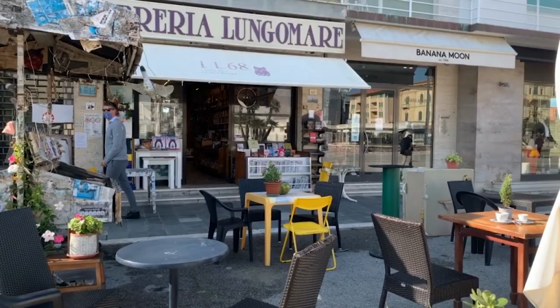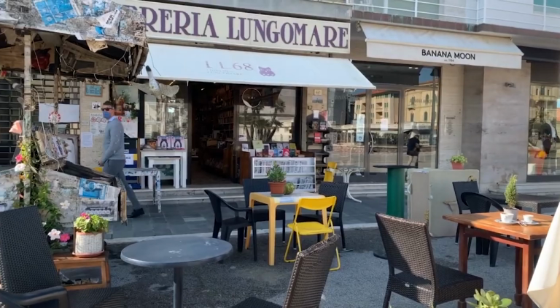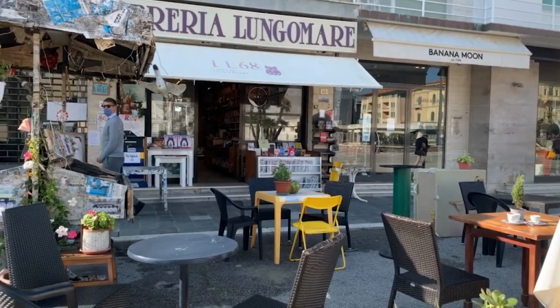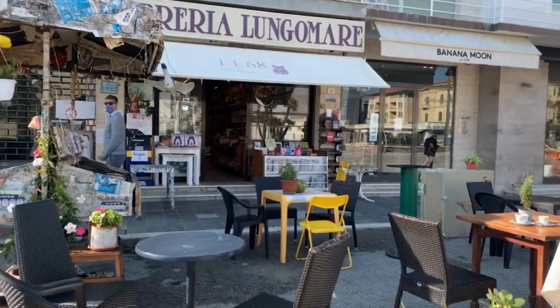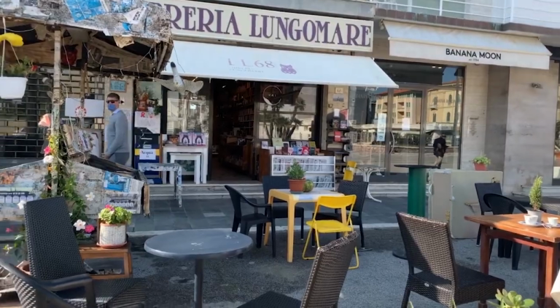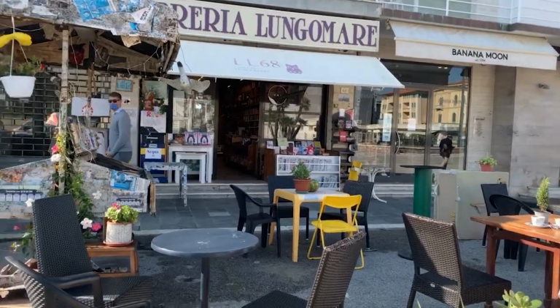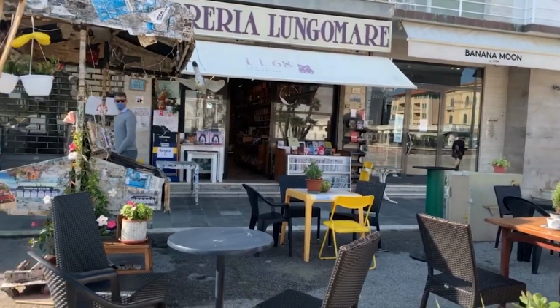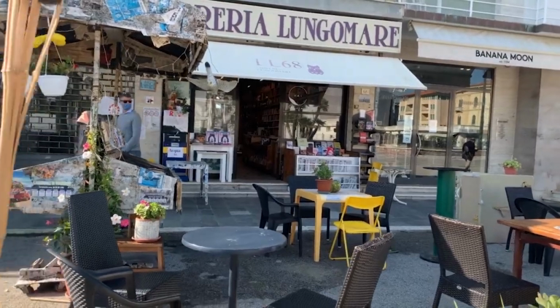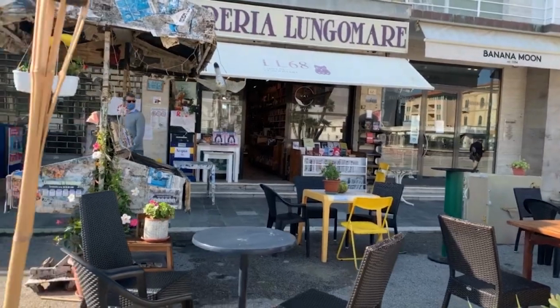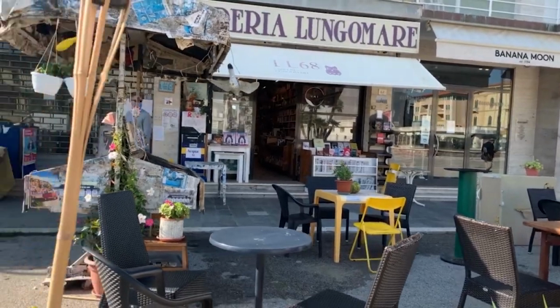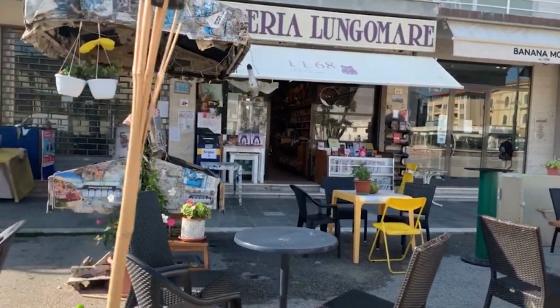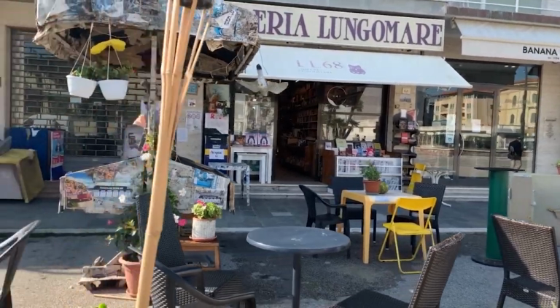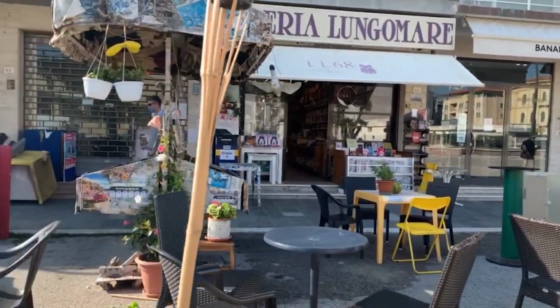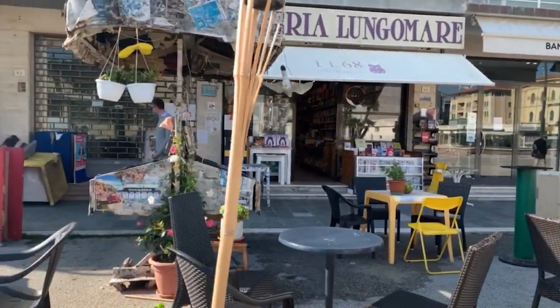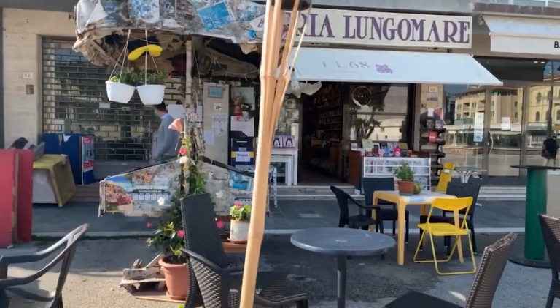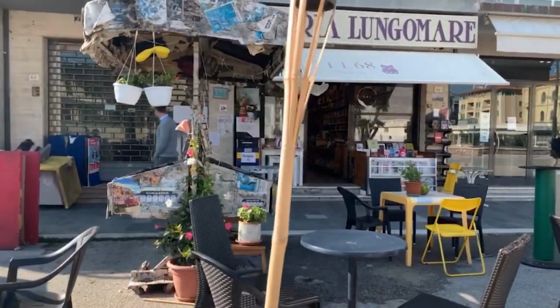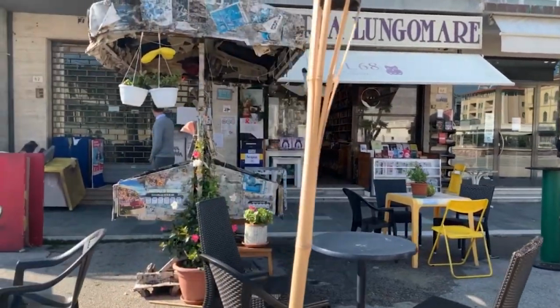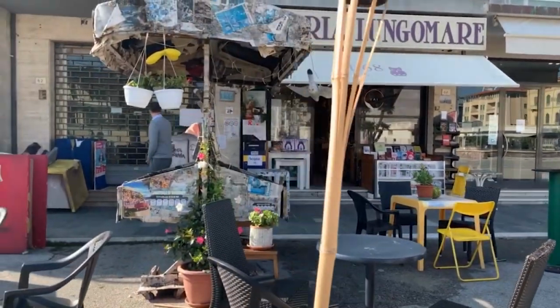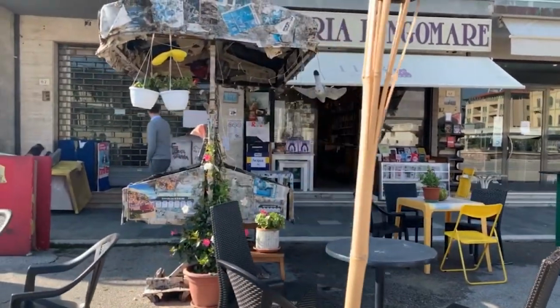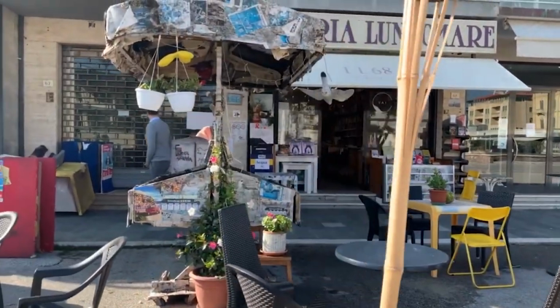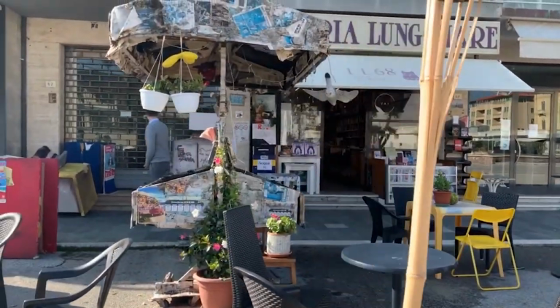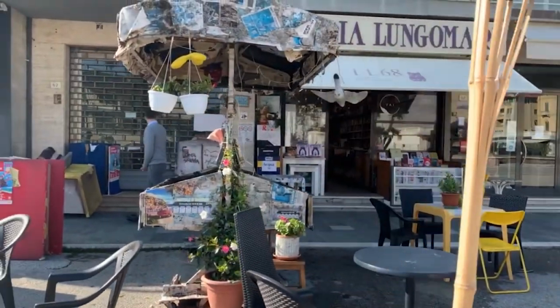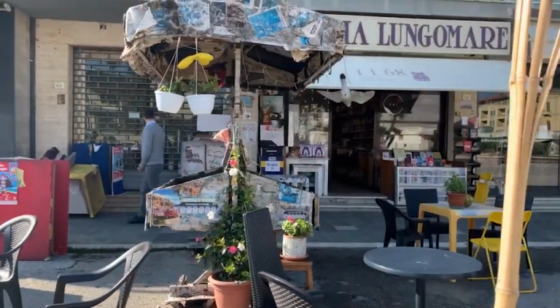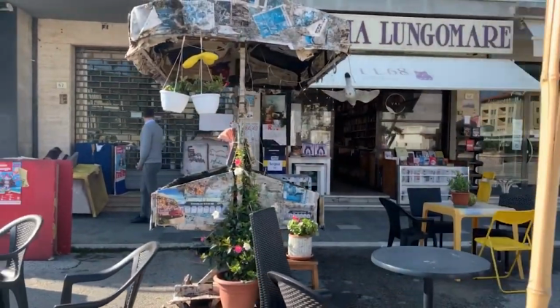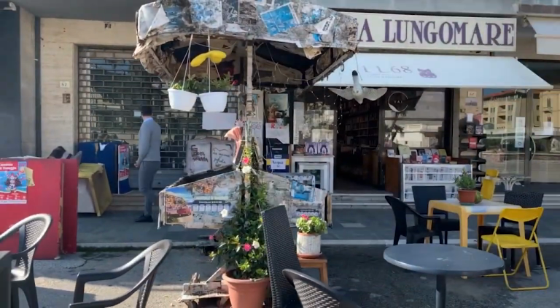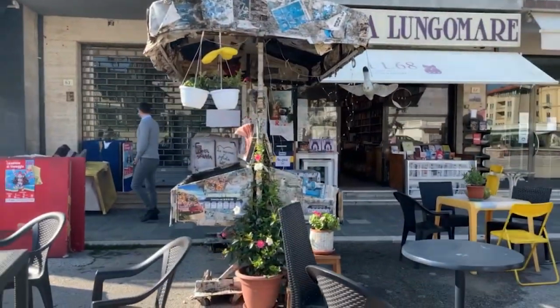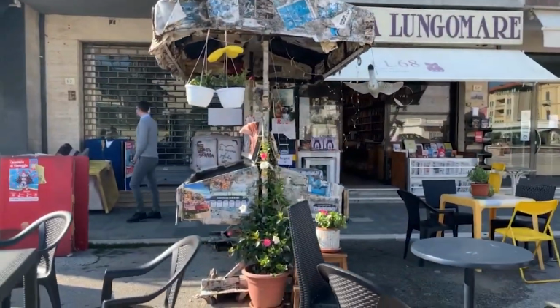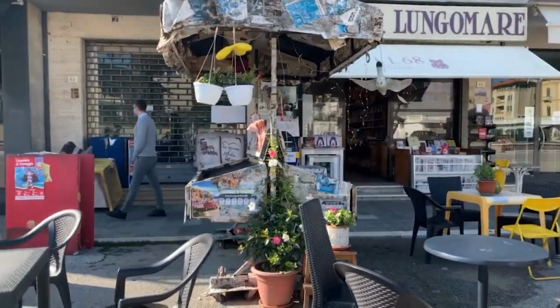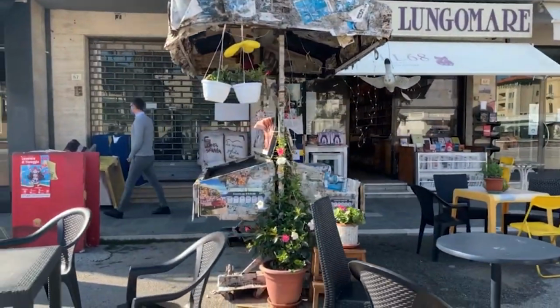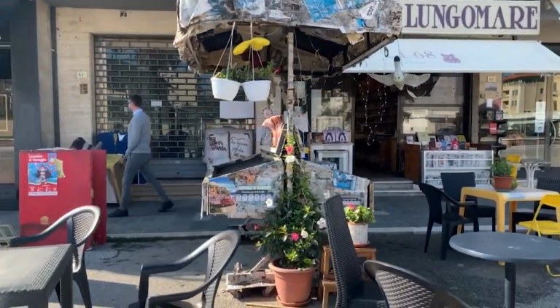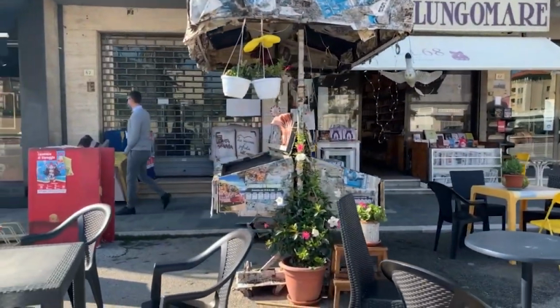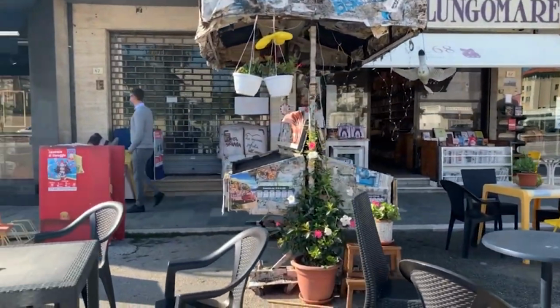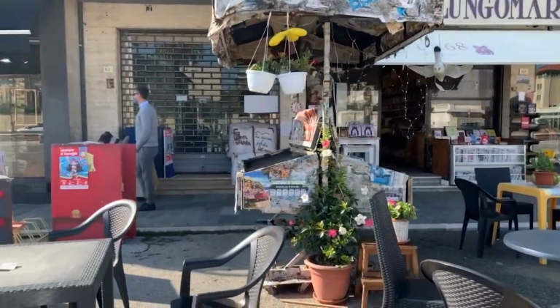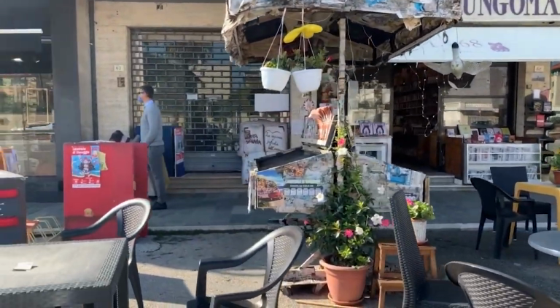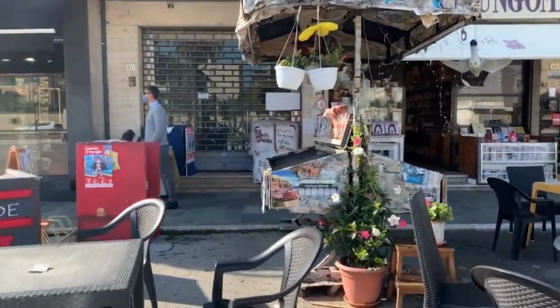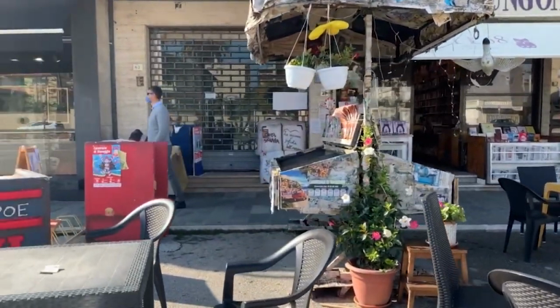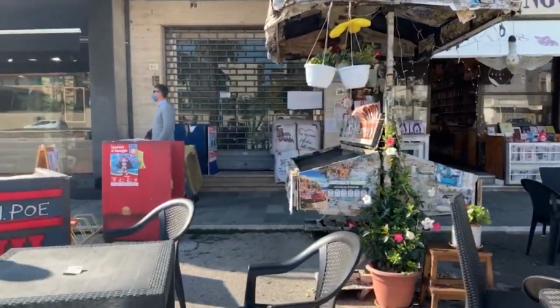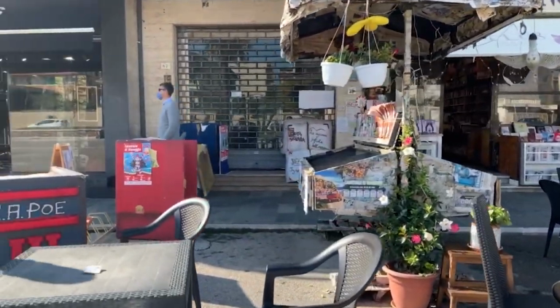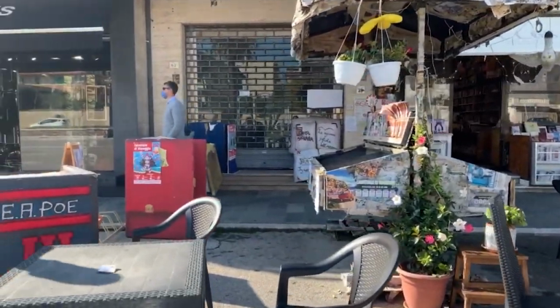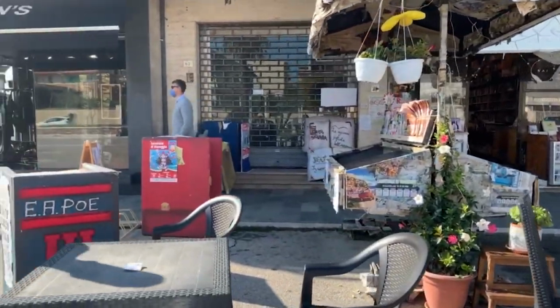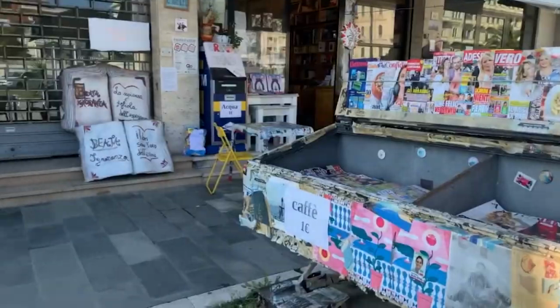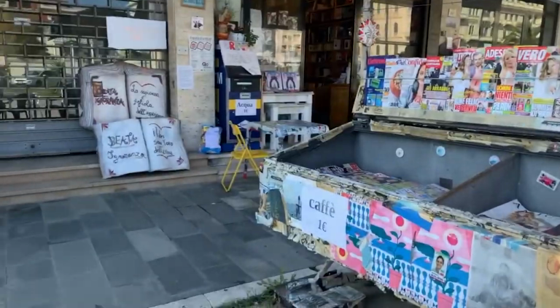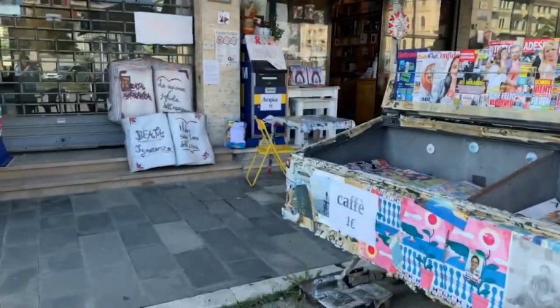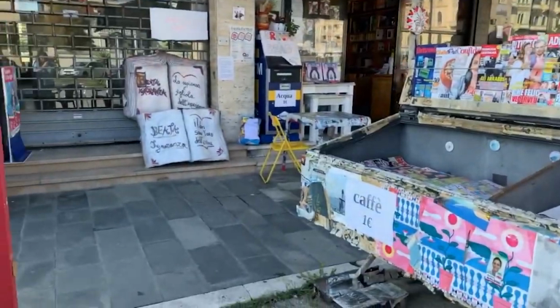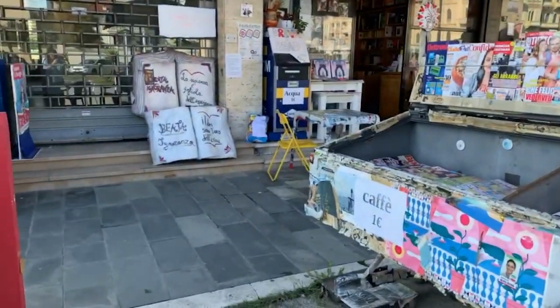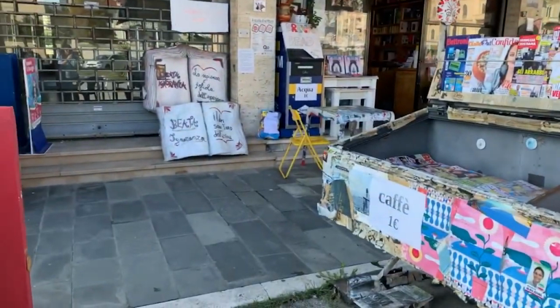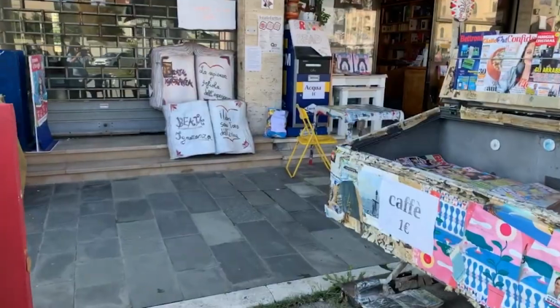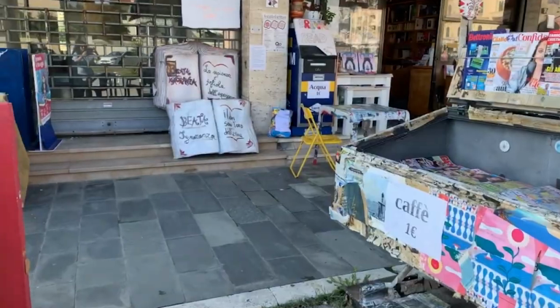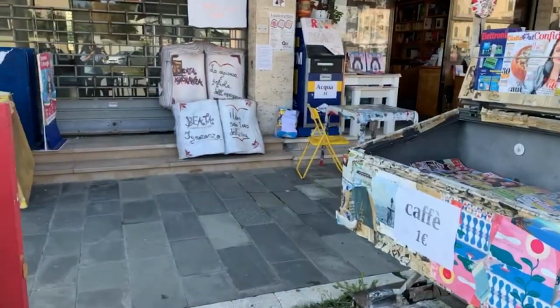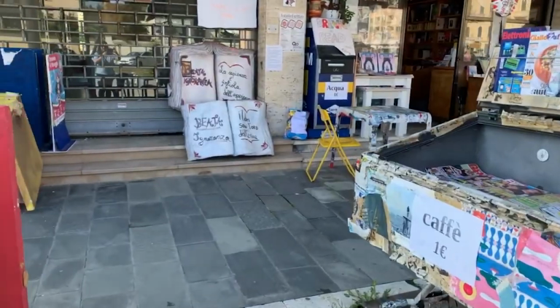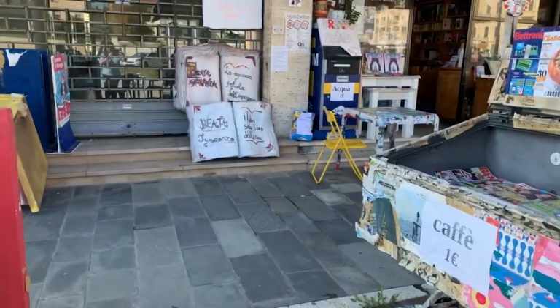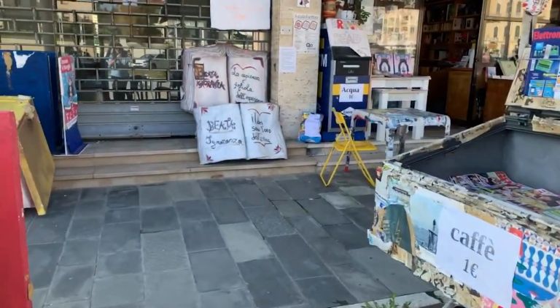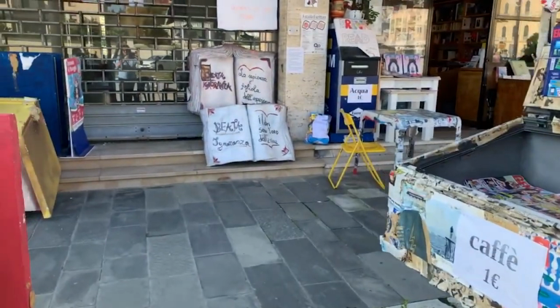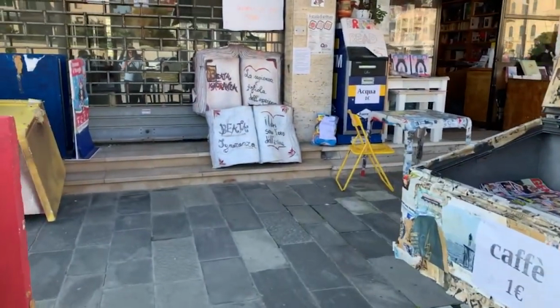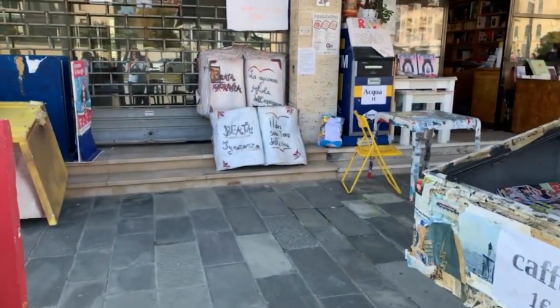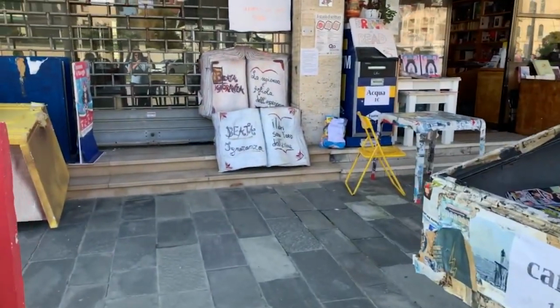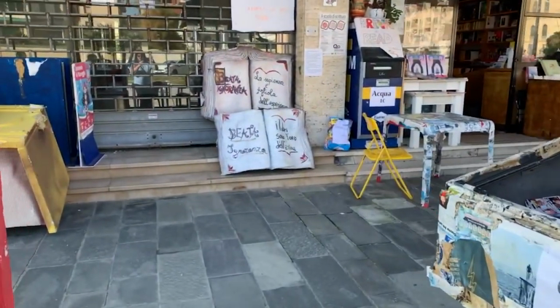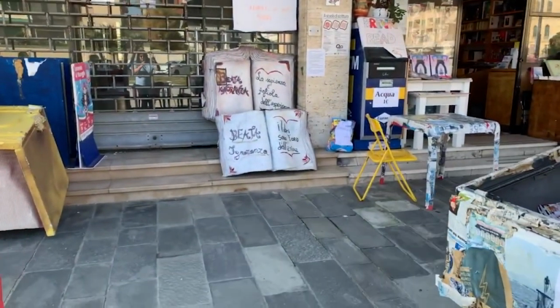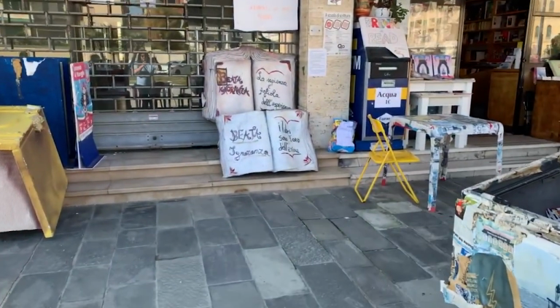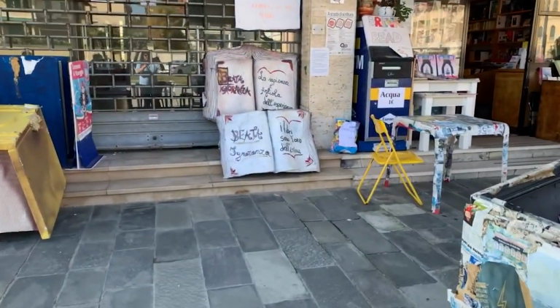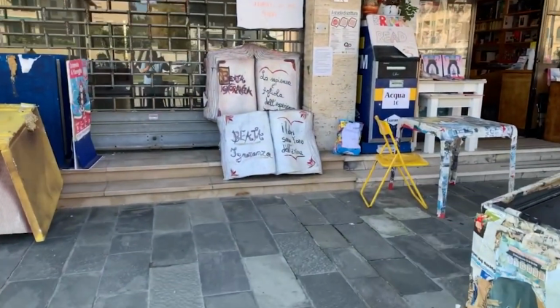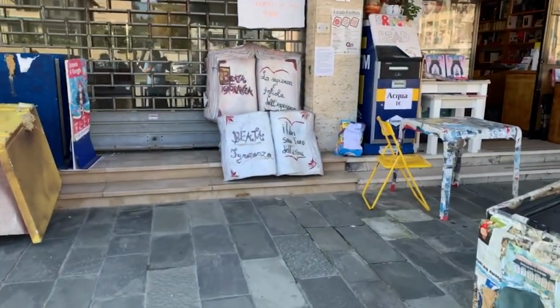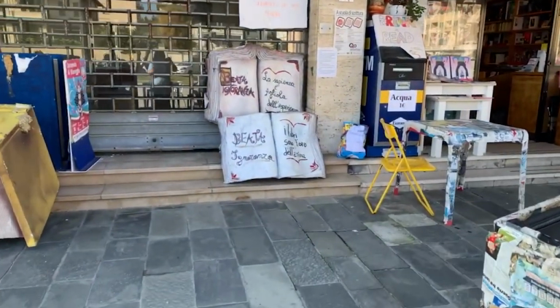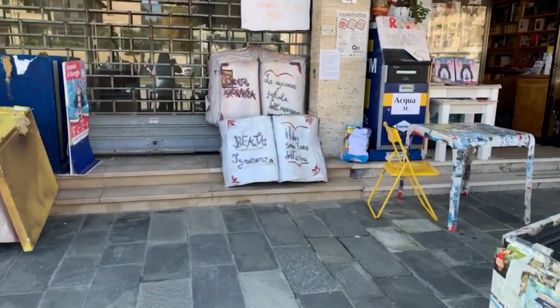Cute little bookstore we found here in Viareggio. It's a coffee shop too. How cute is this?